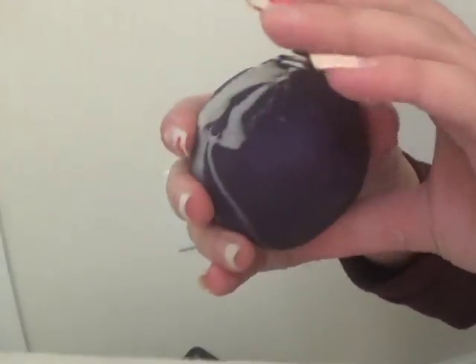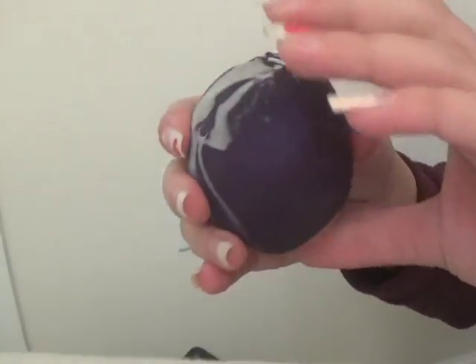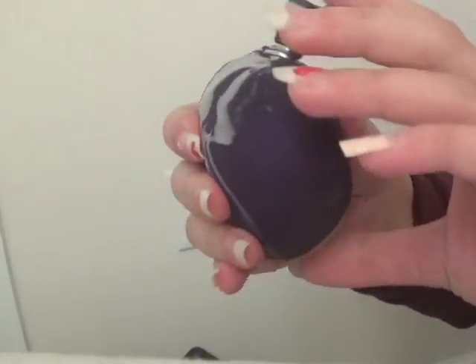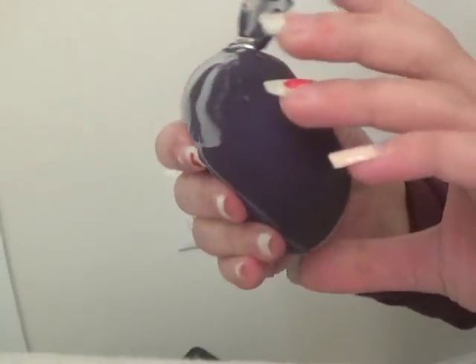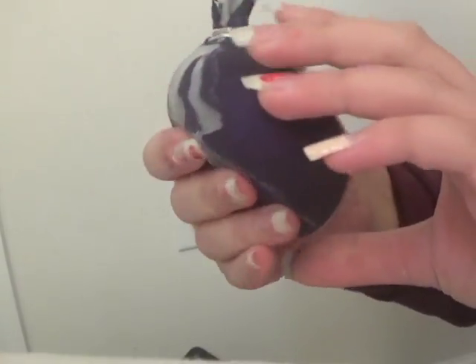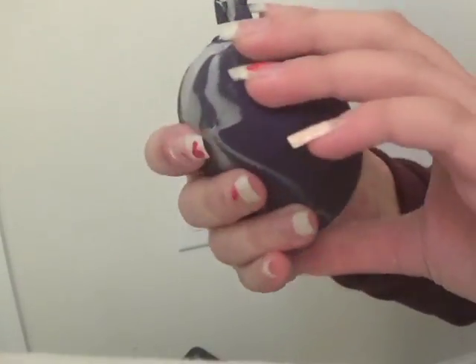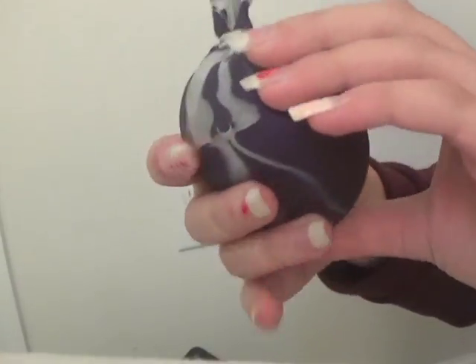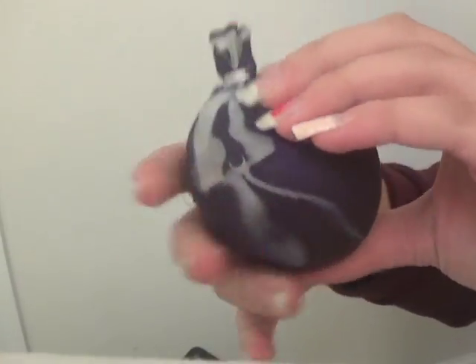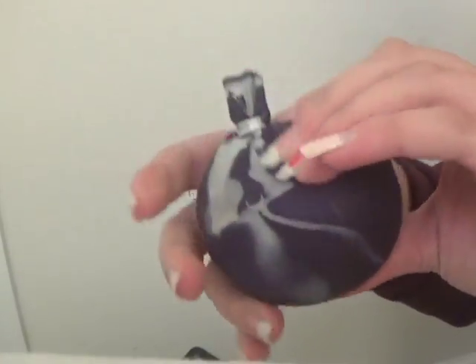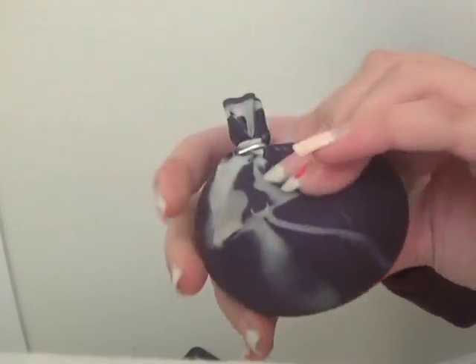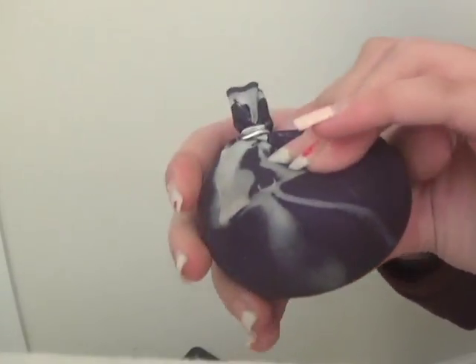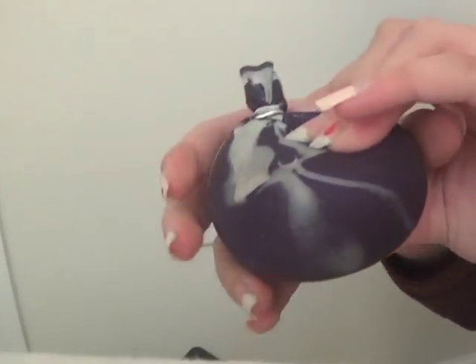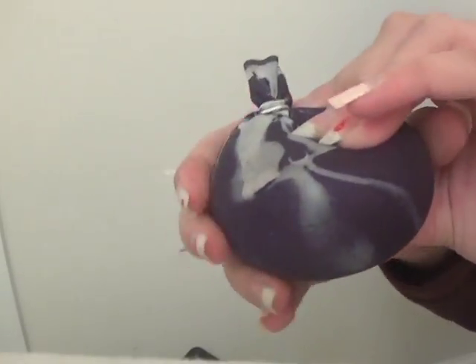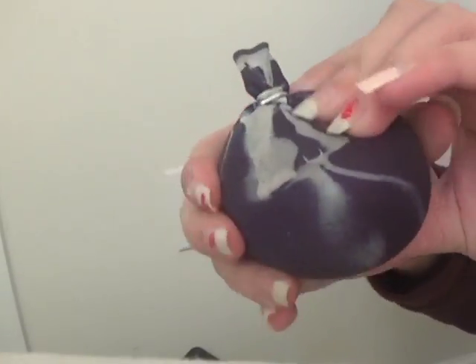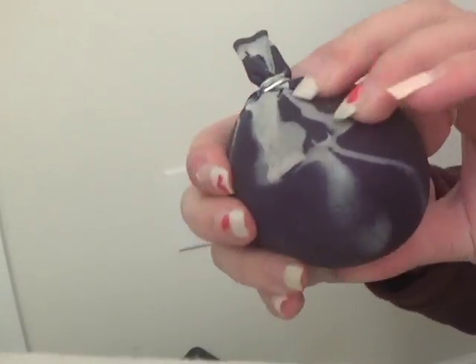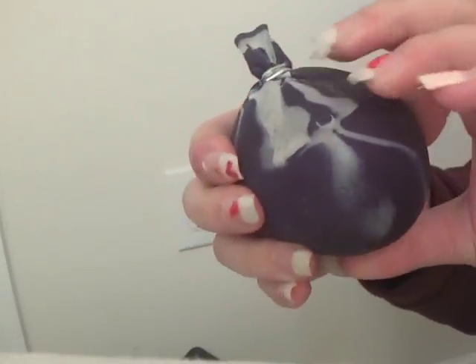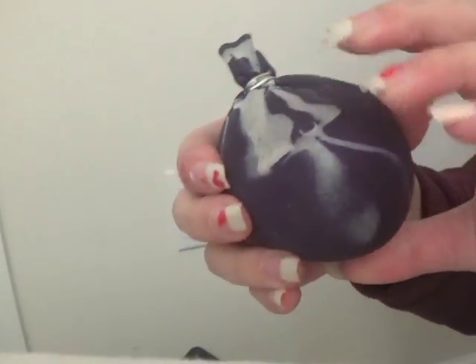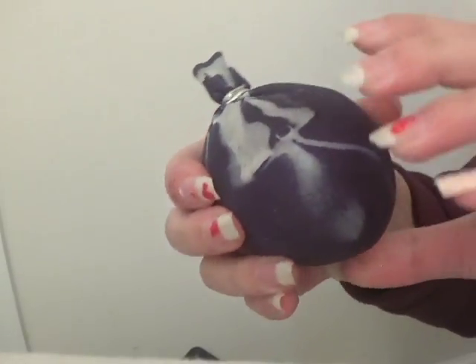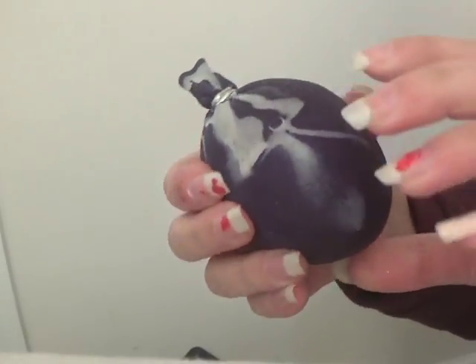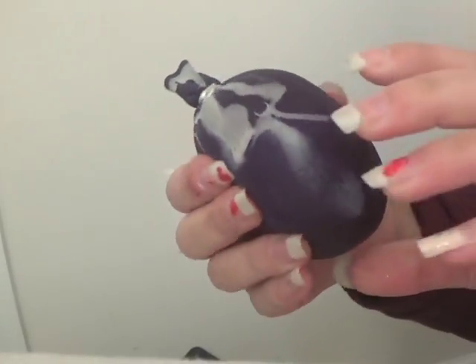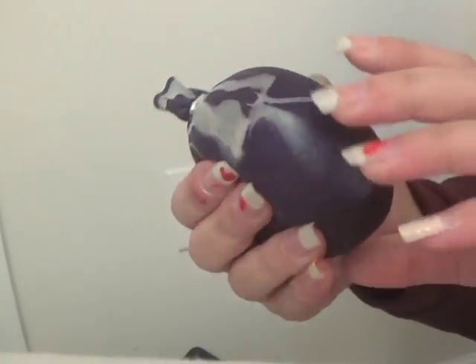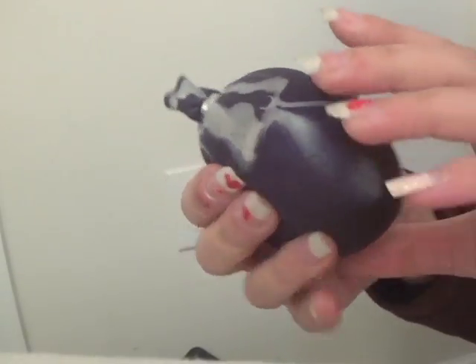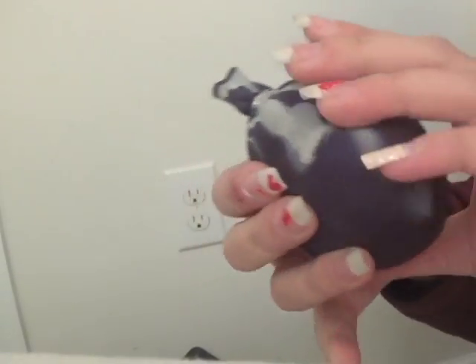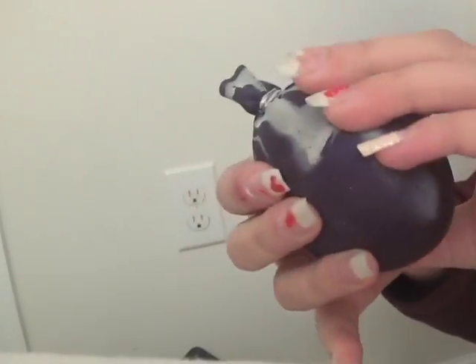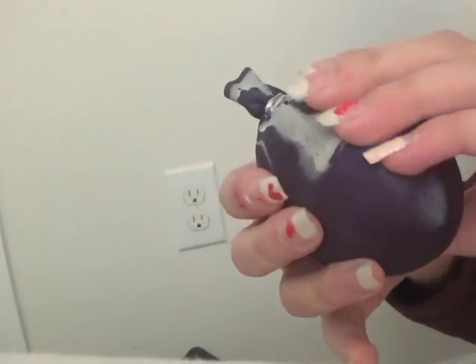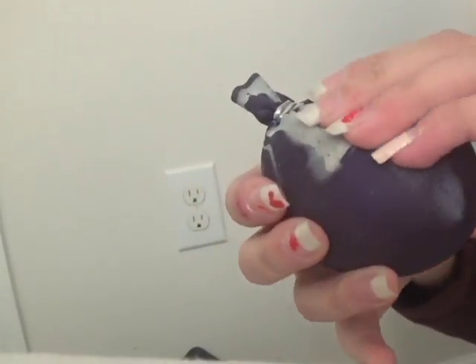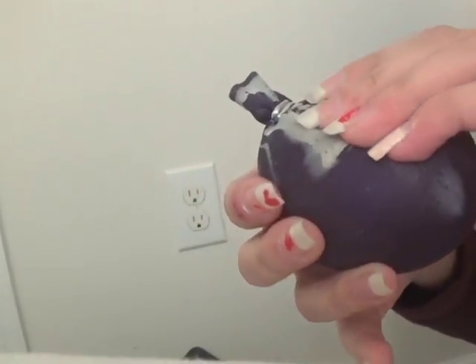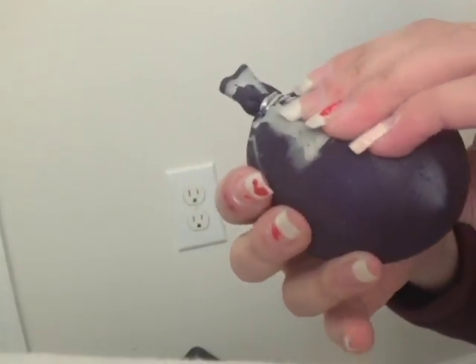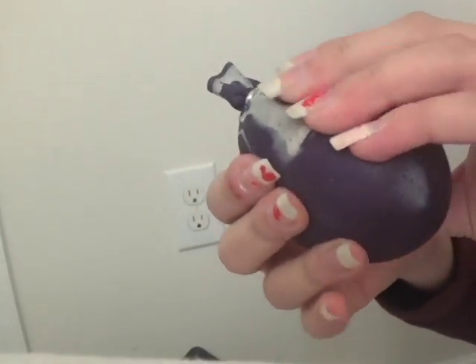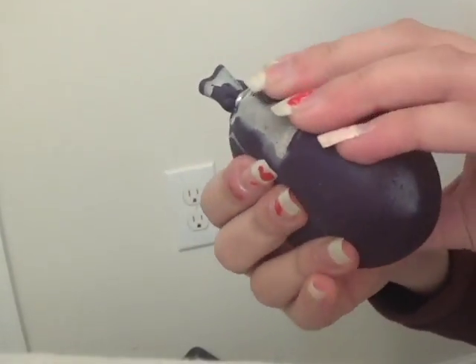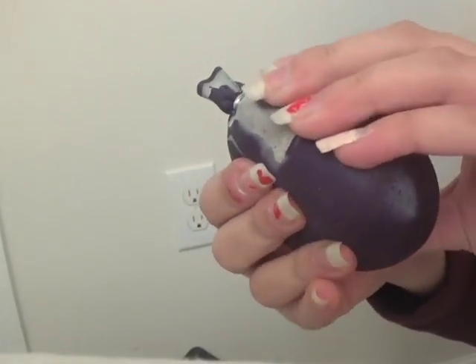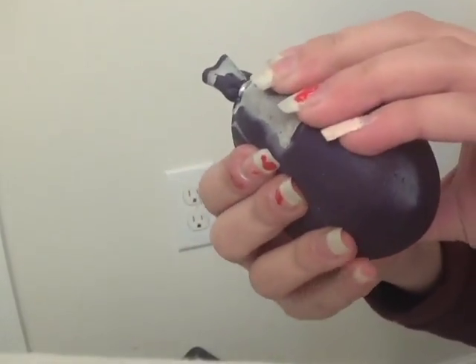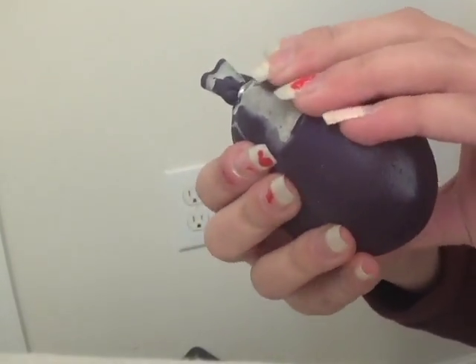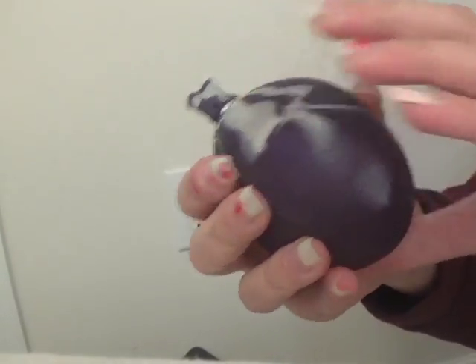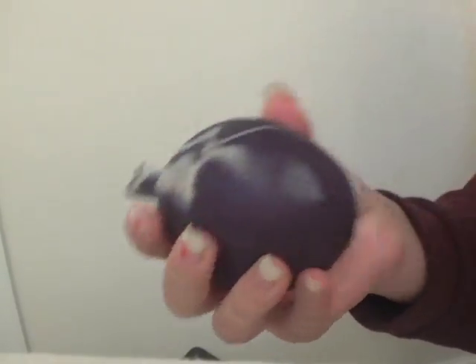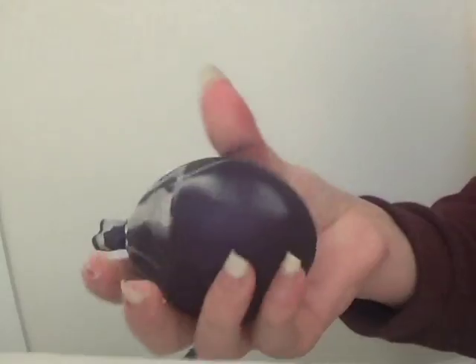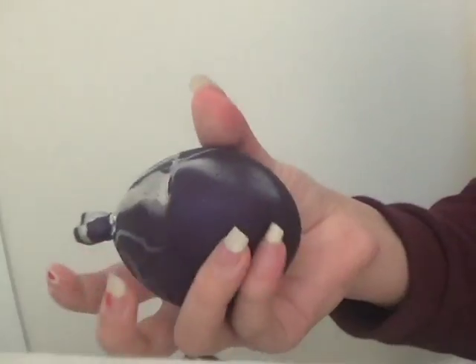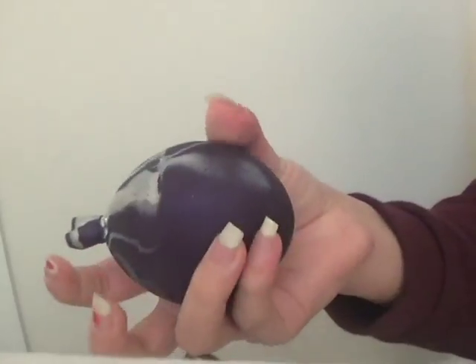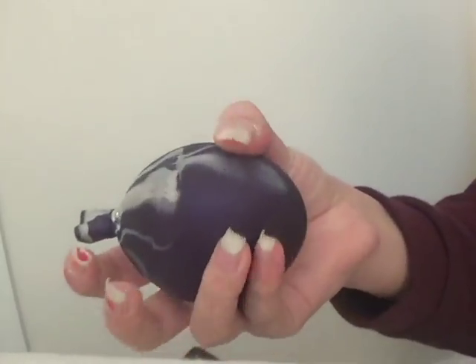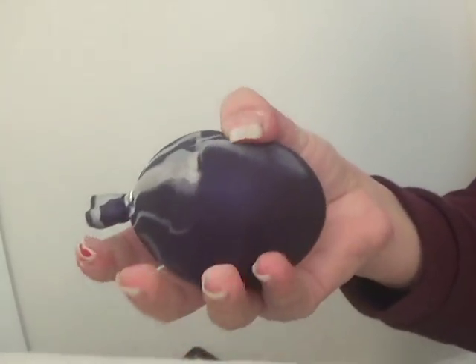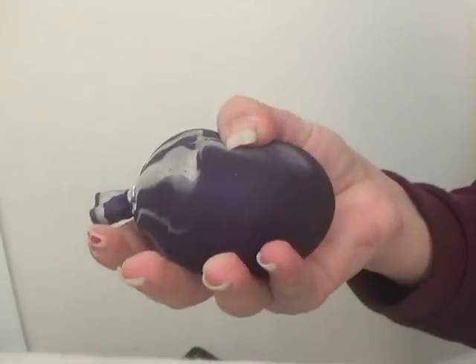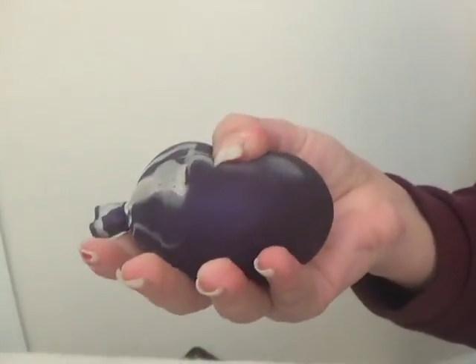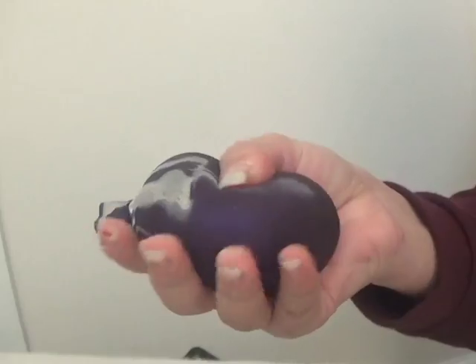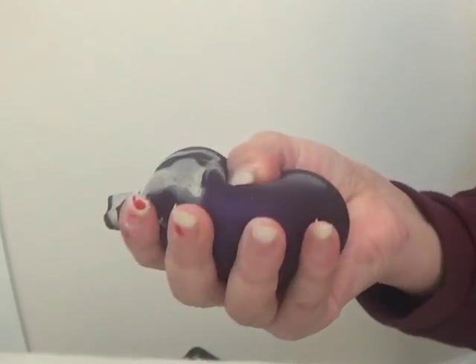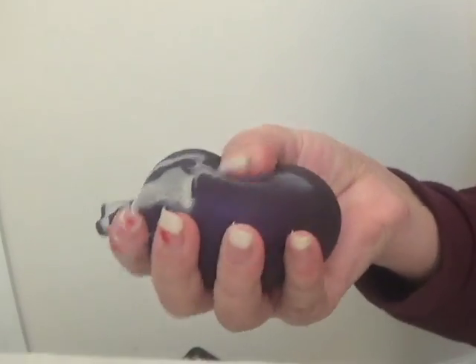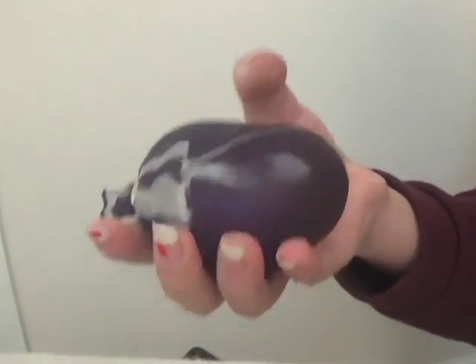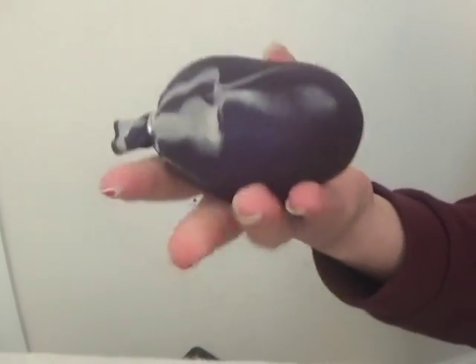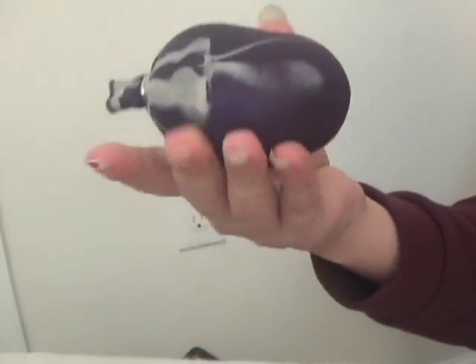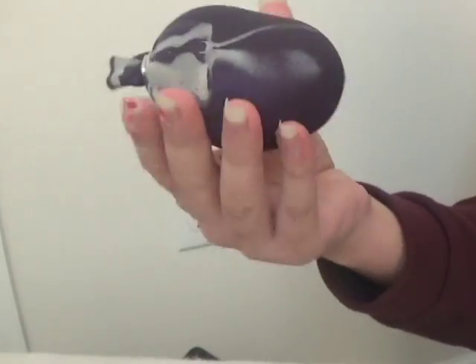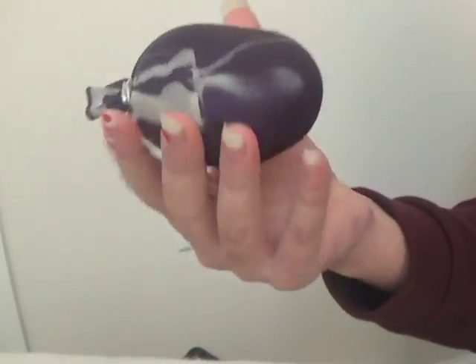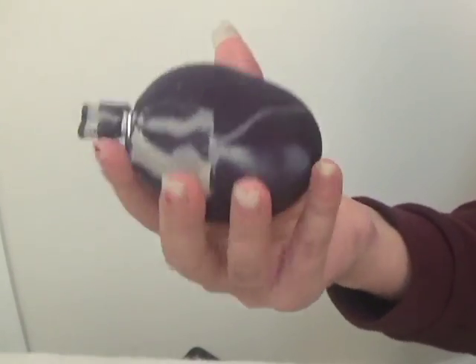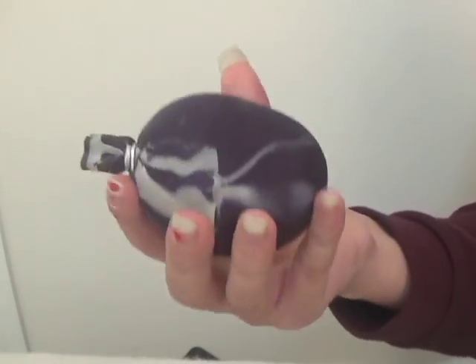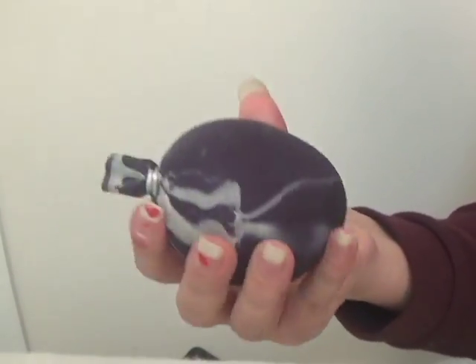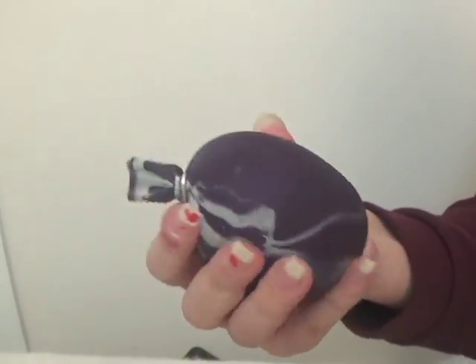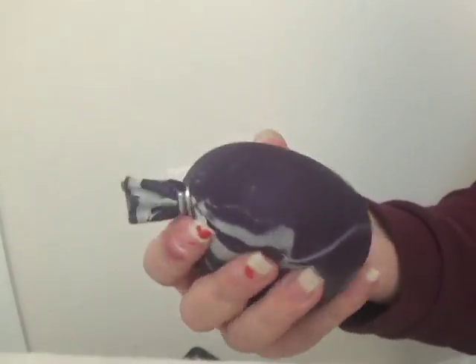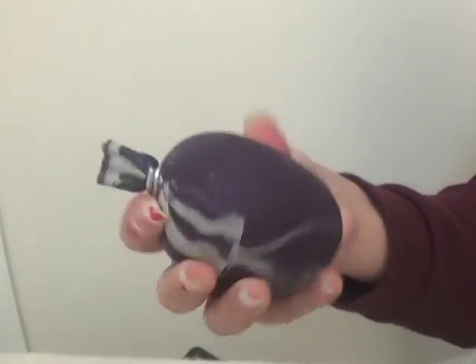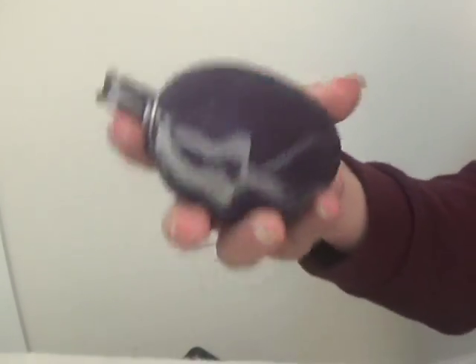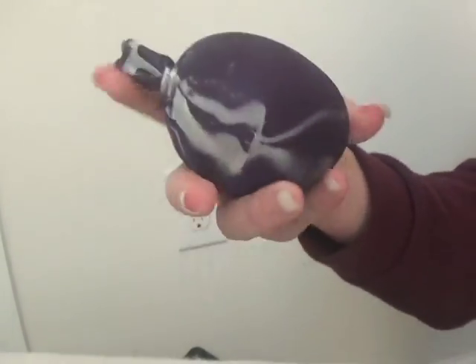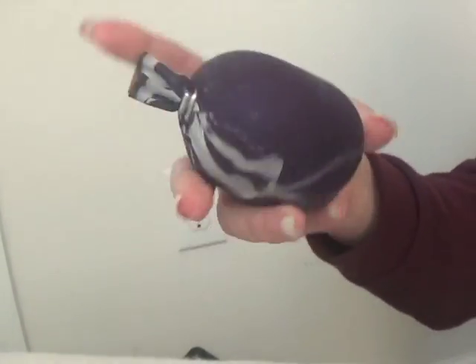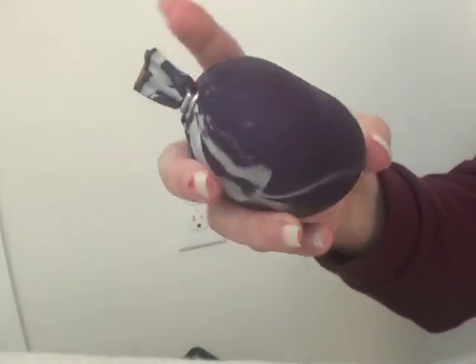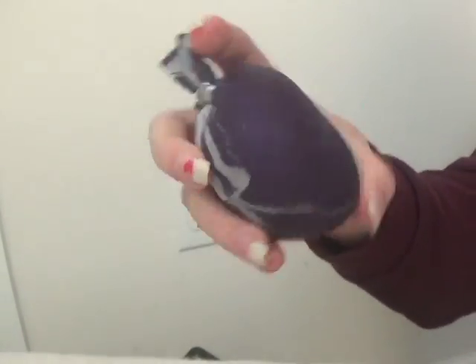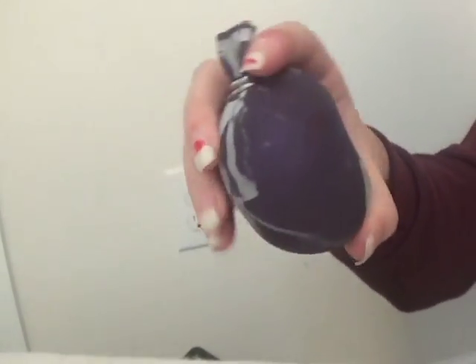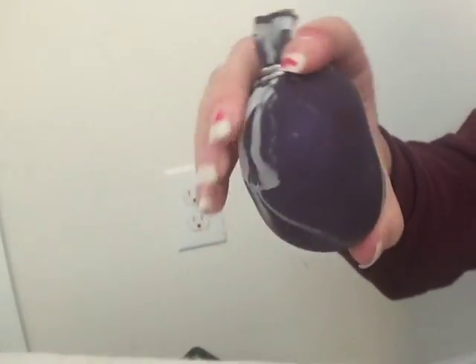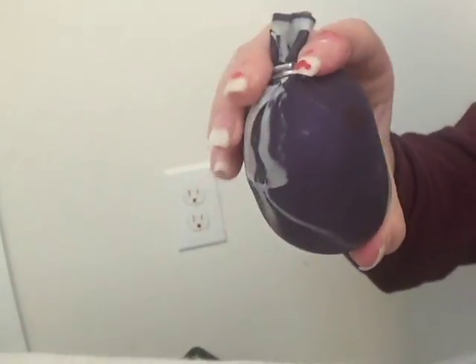For example, stress balls. Like slime, there are many different types of squishies and stress balls and they are all great.